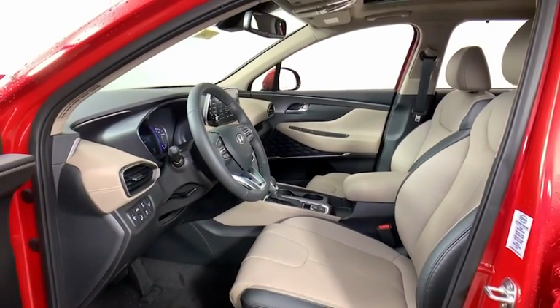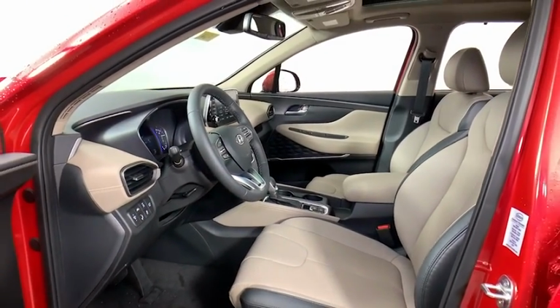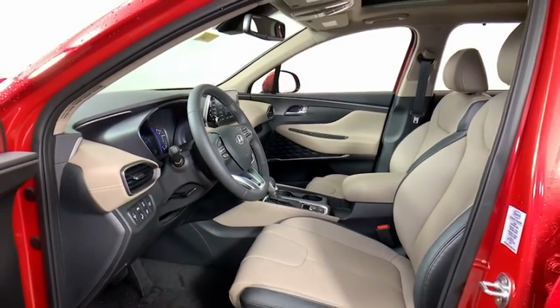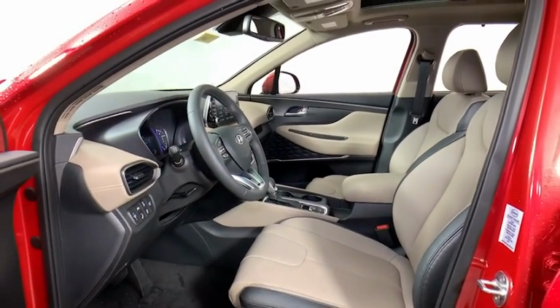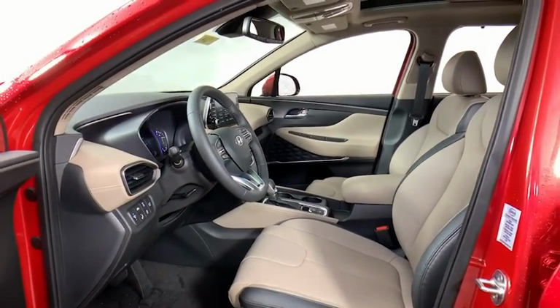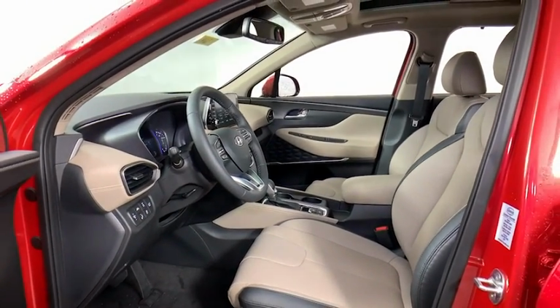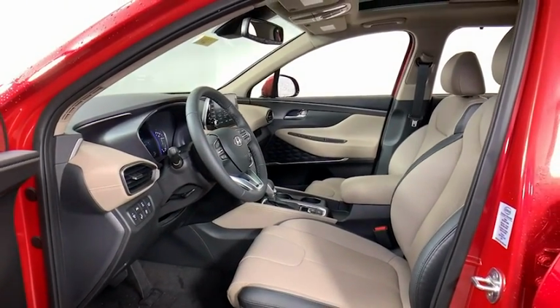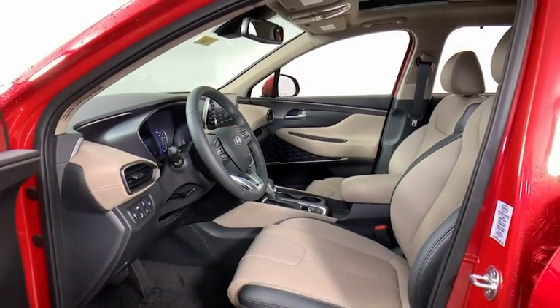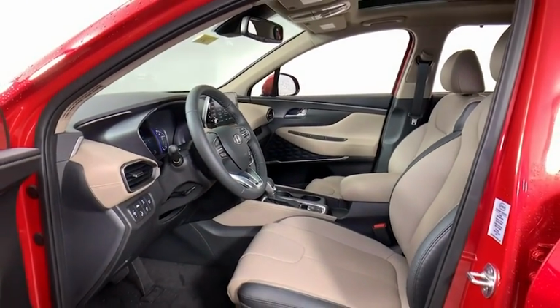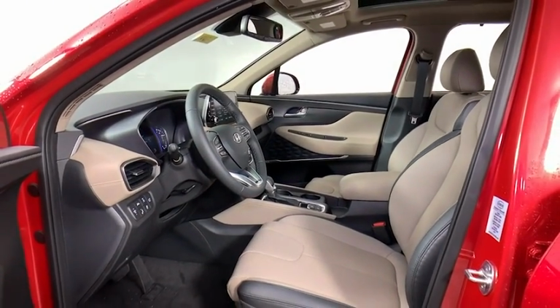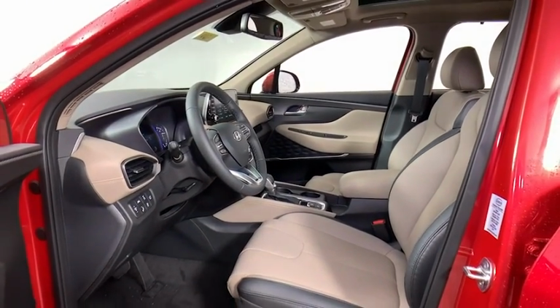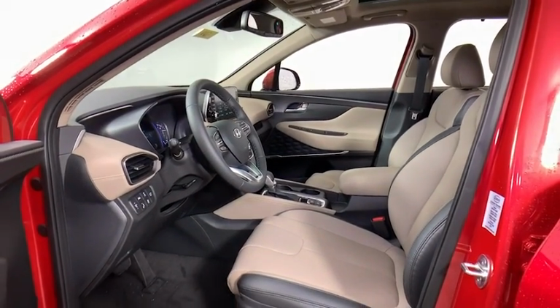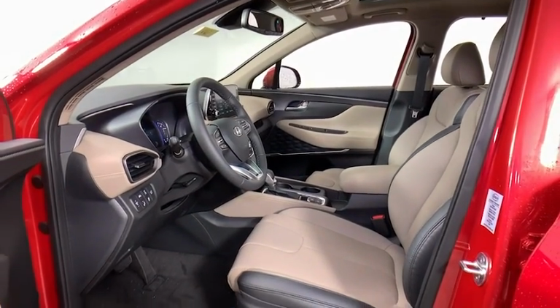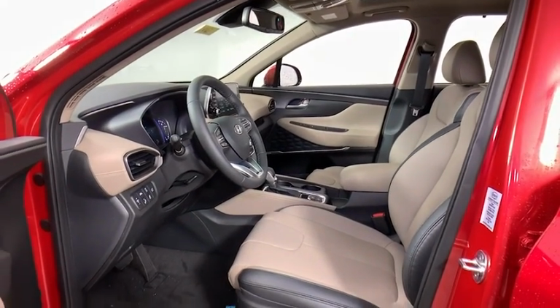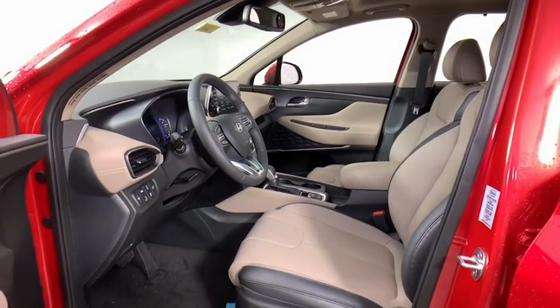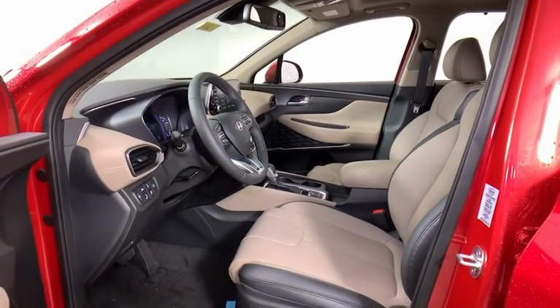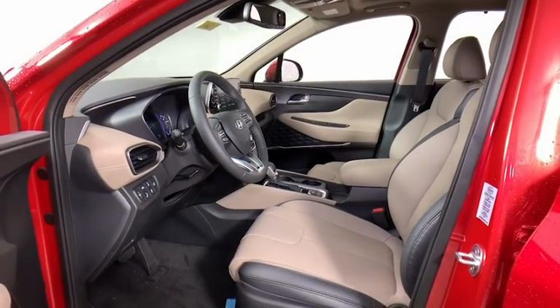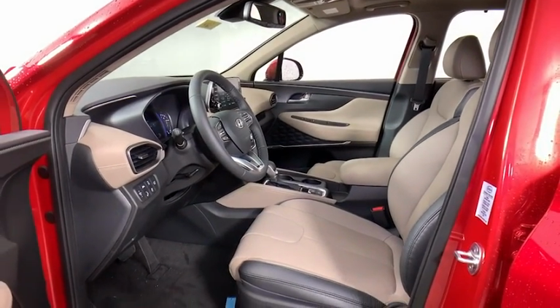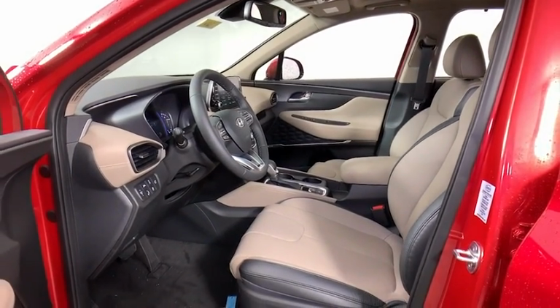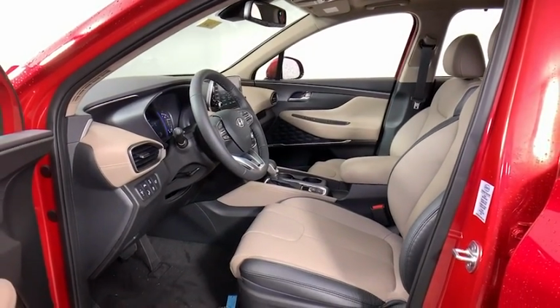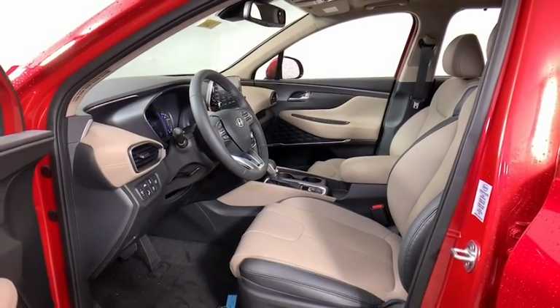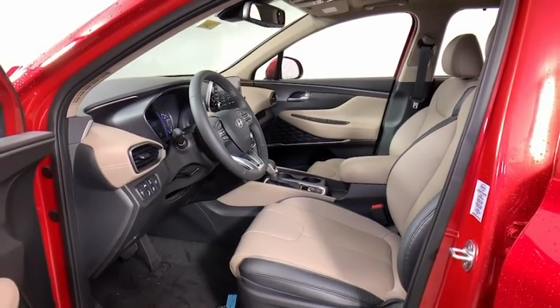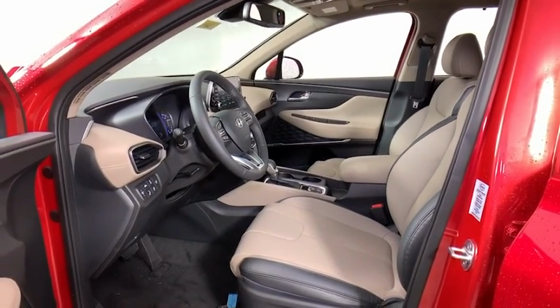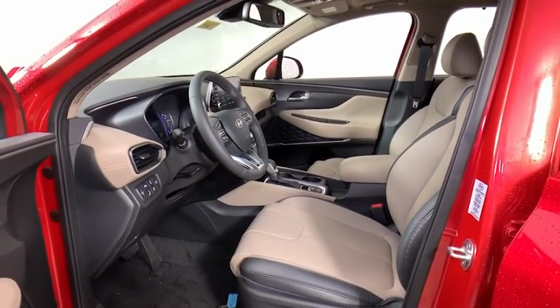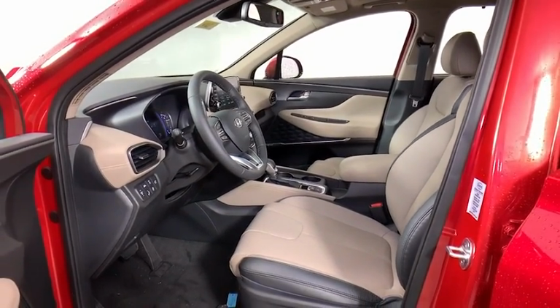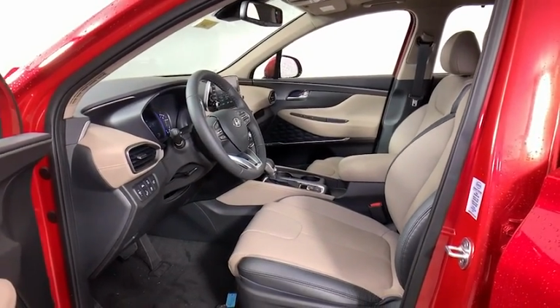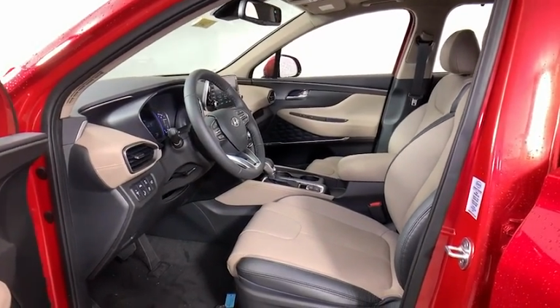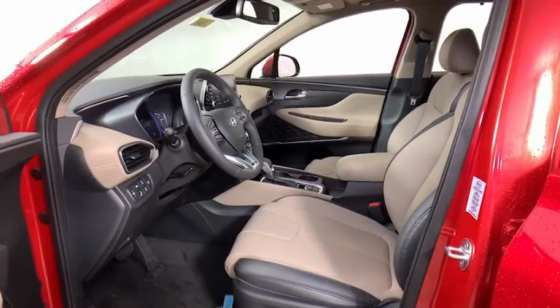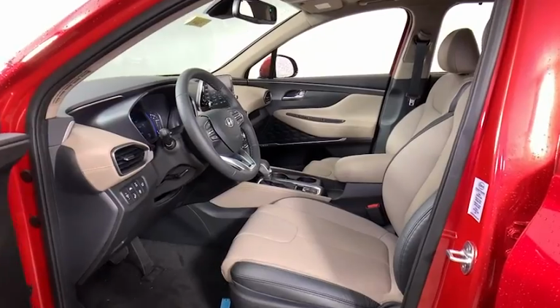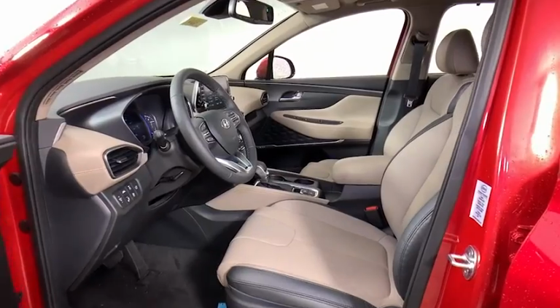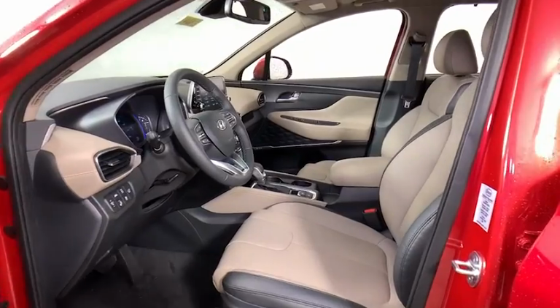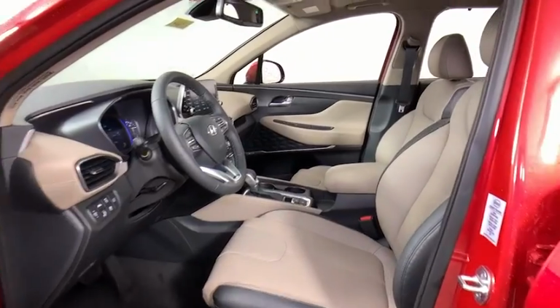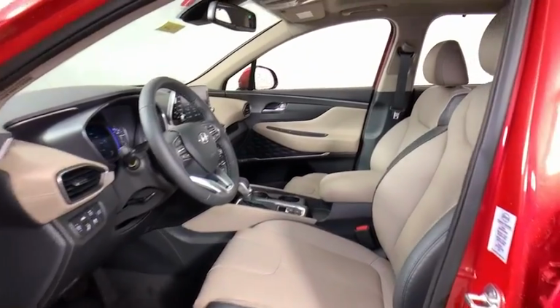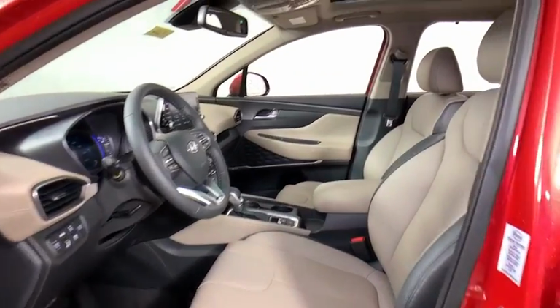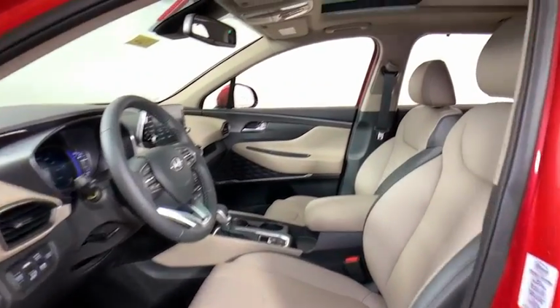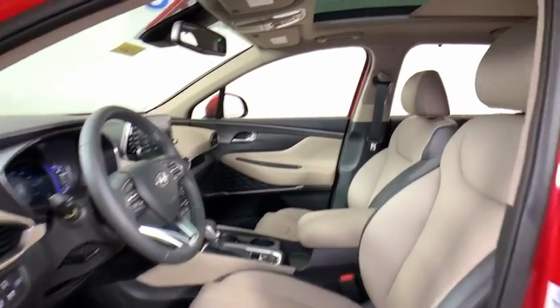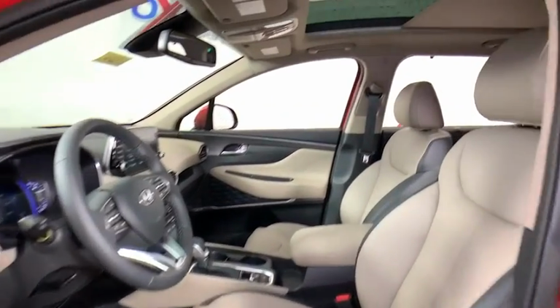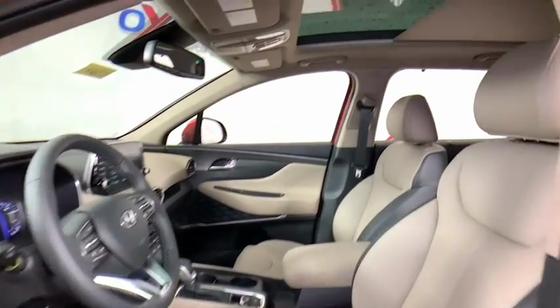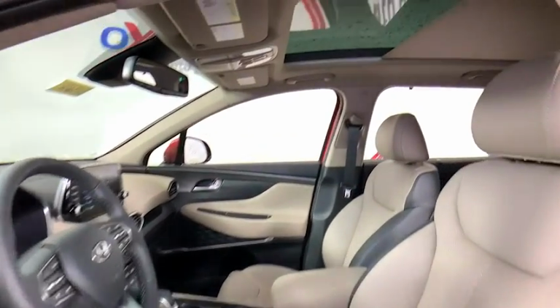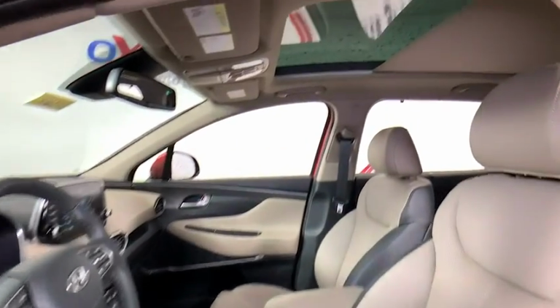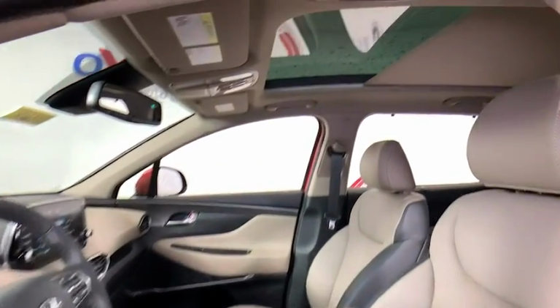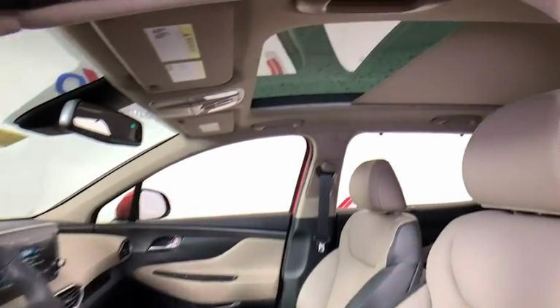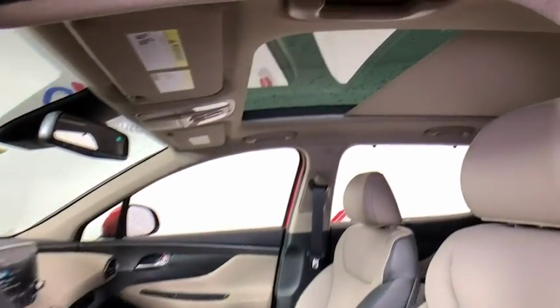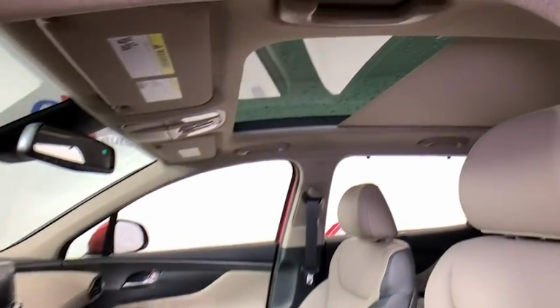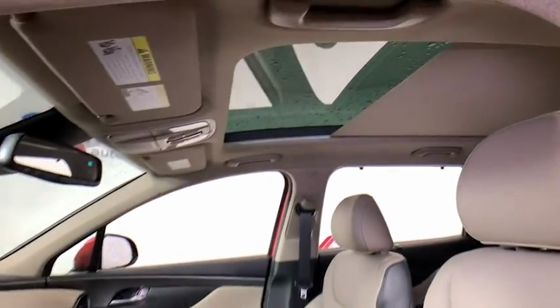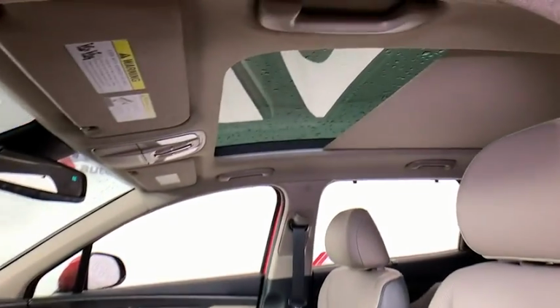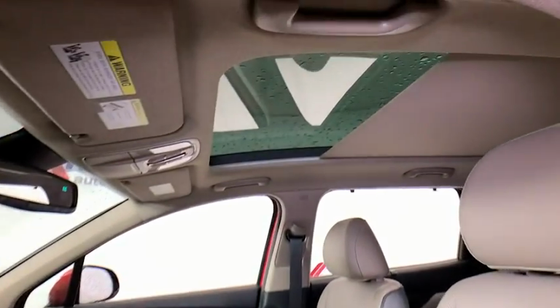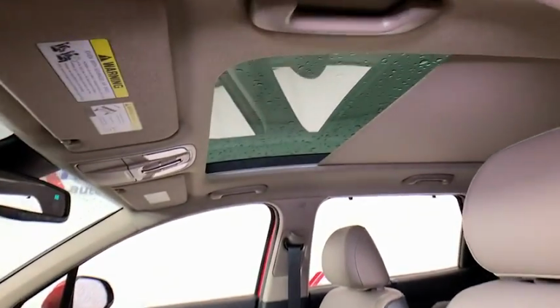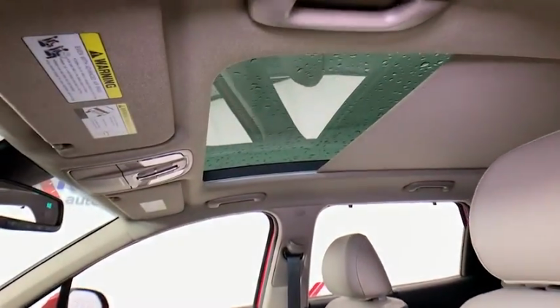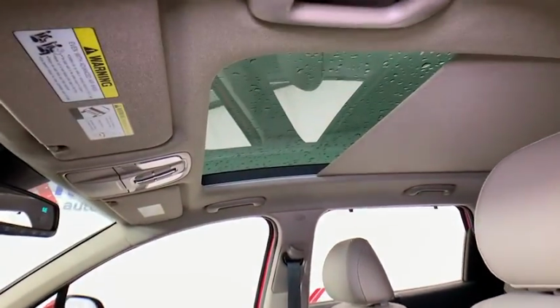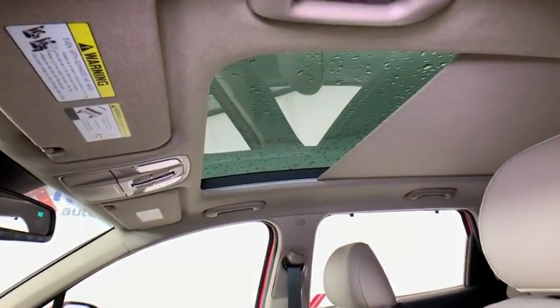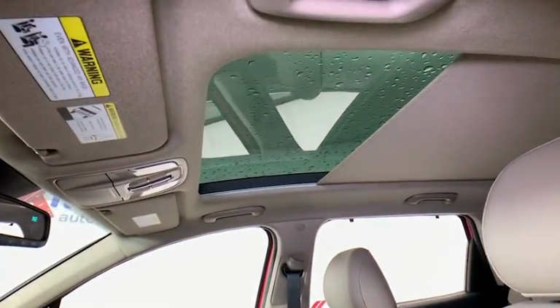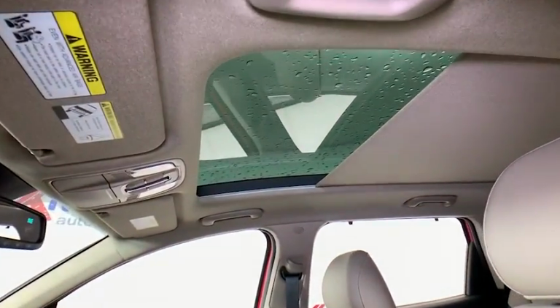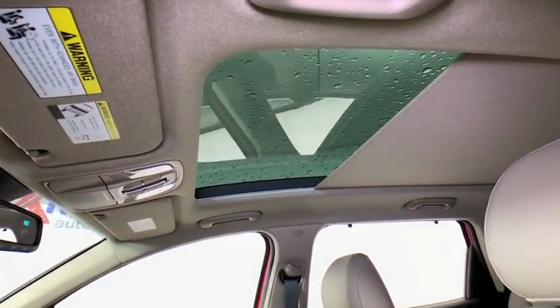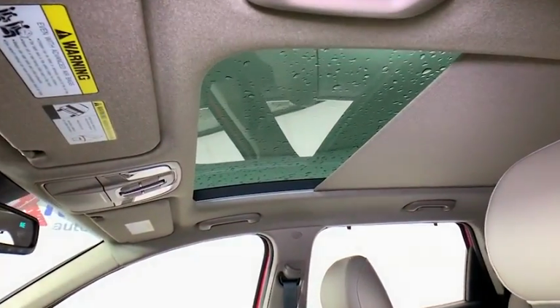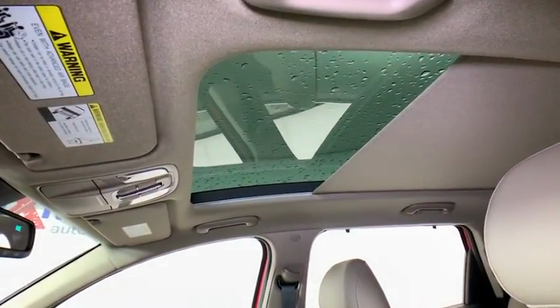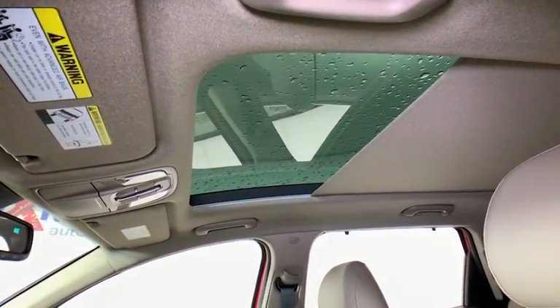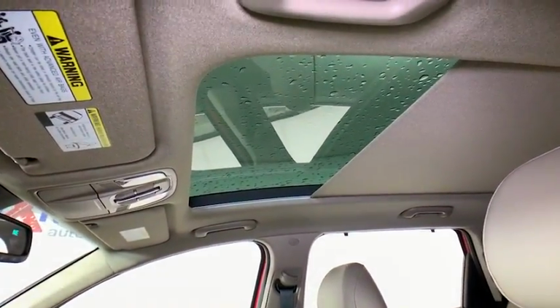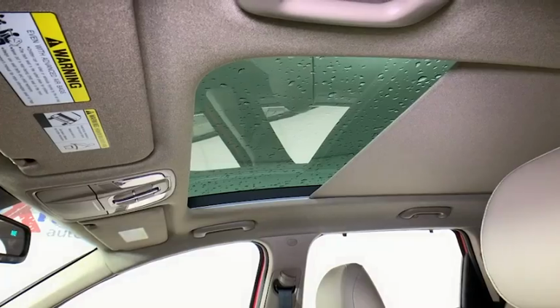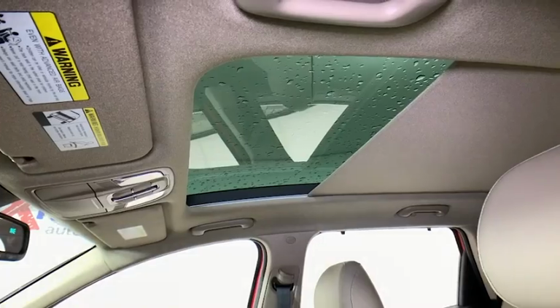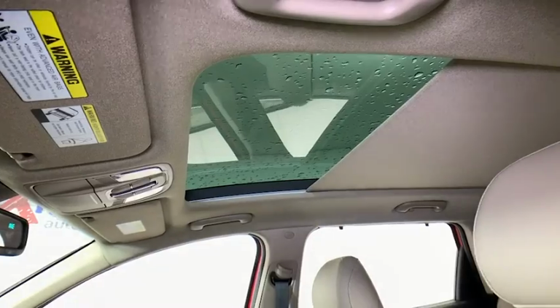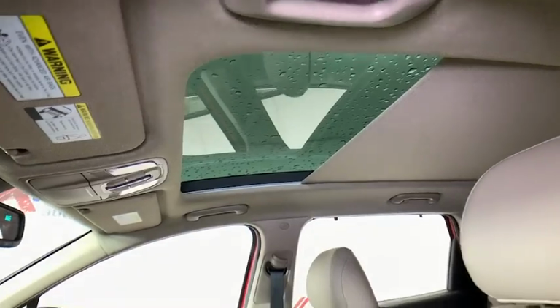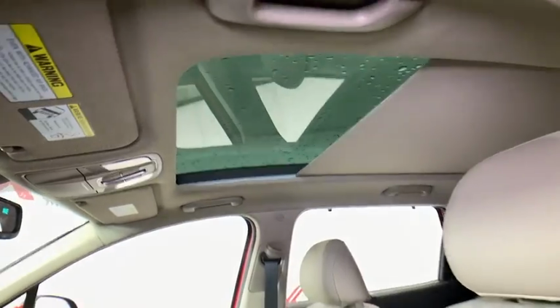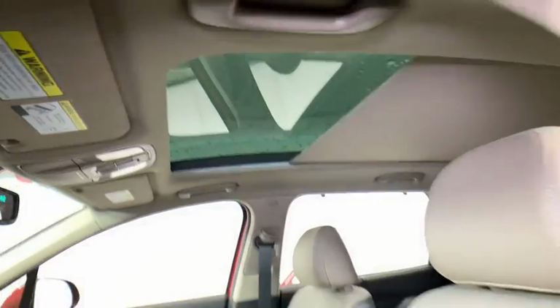Electronic stability control, trip computer, security system, power windows, rear window defroster, tachometer.